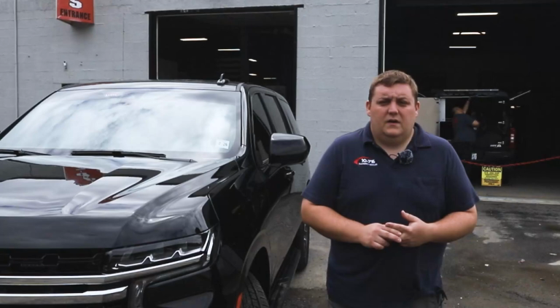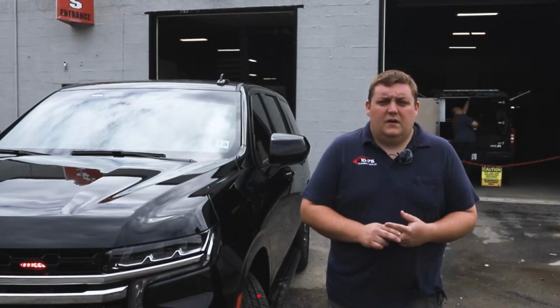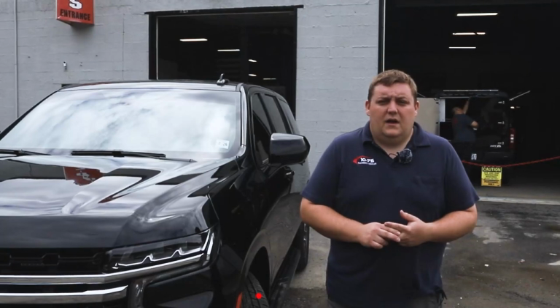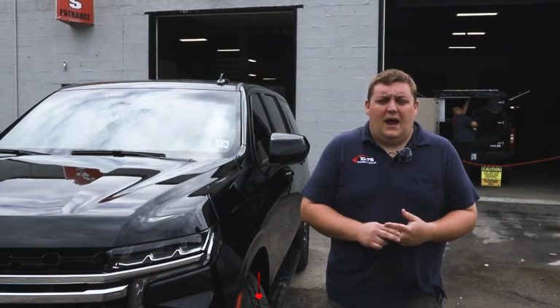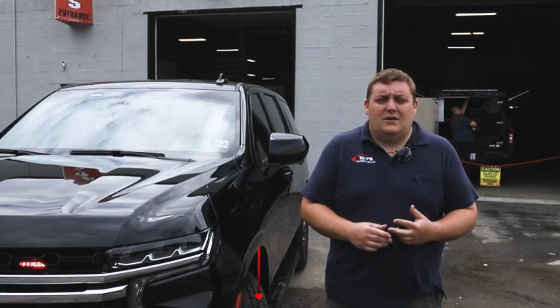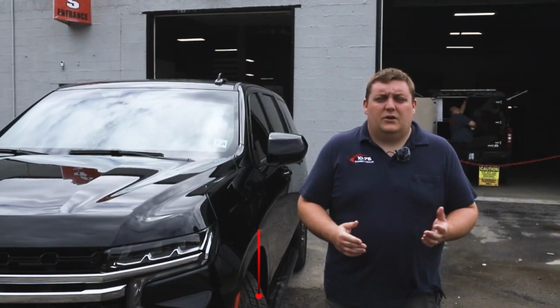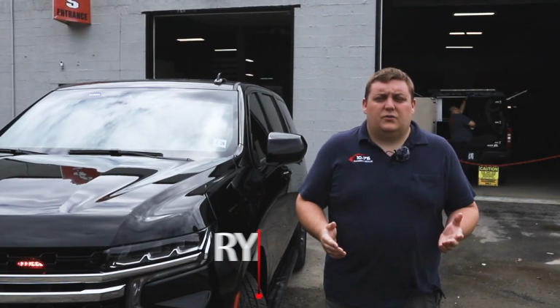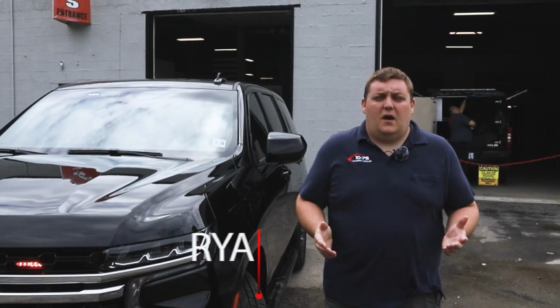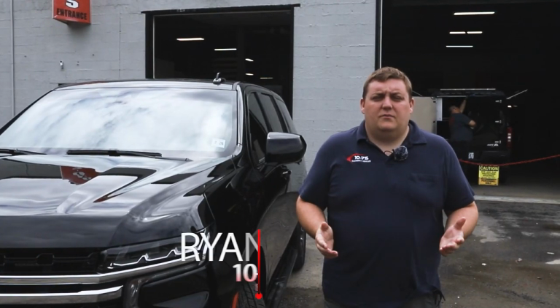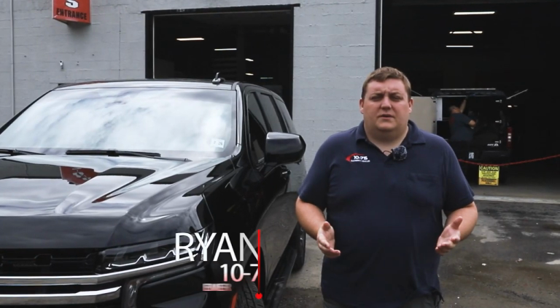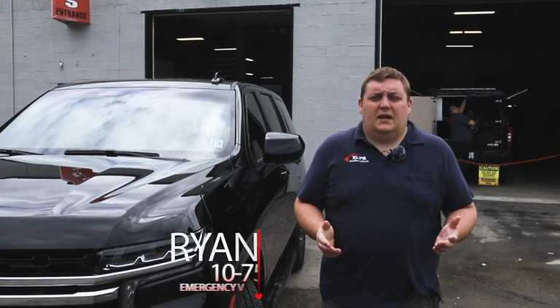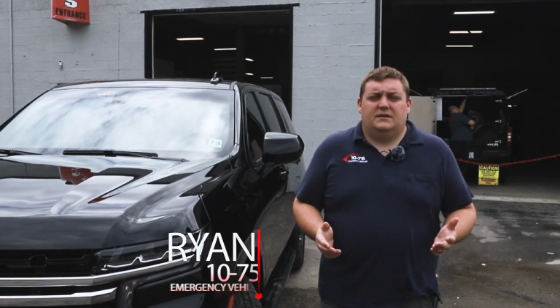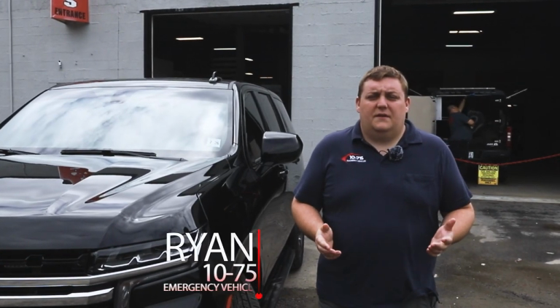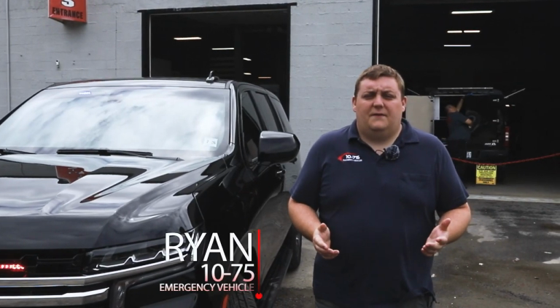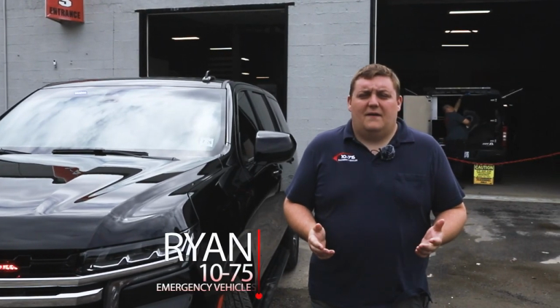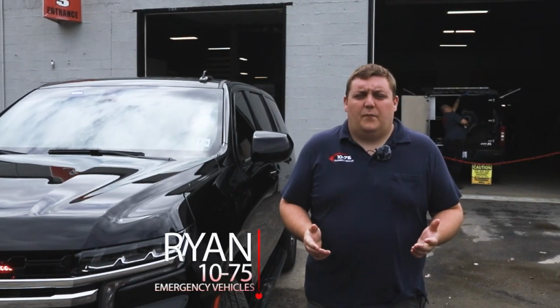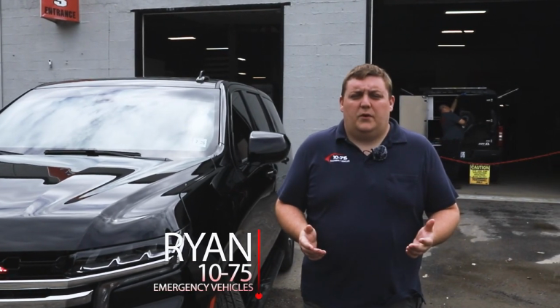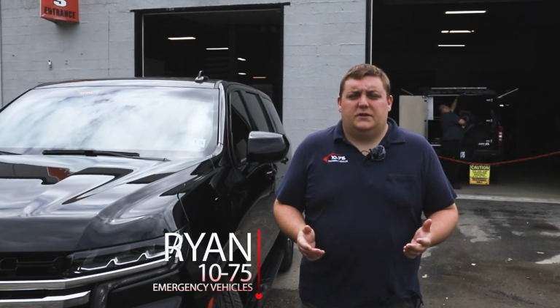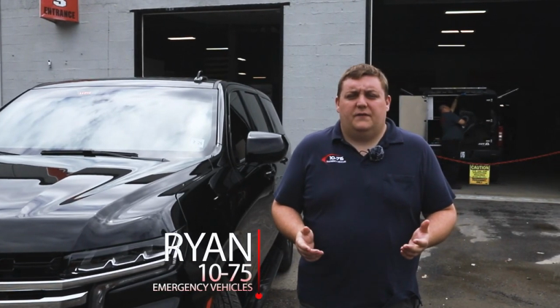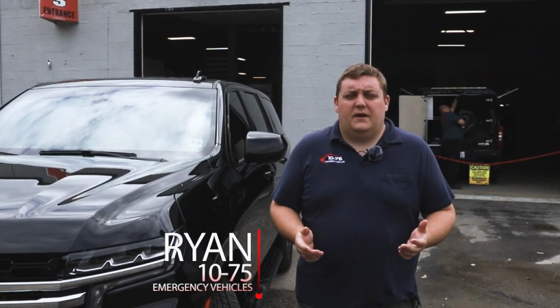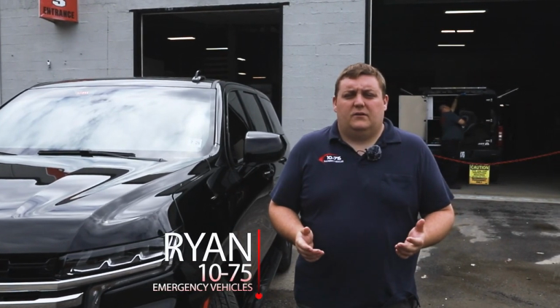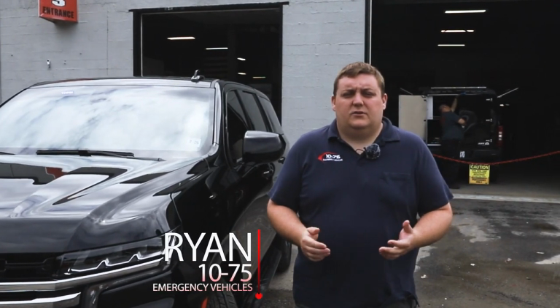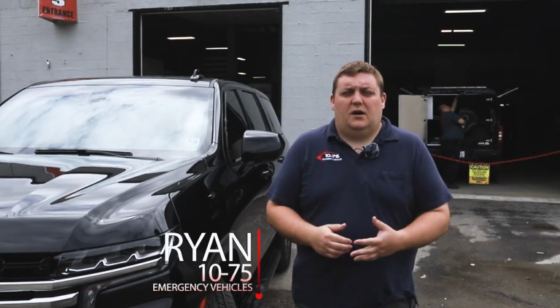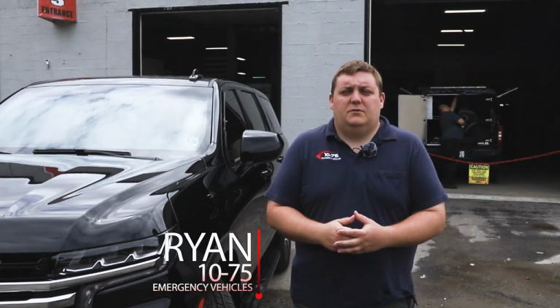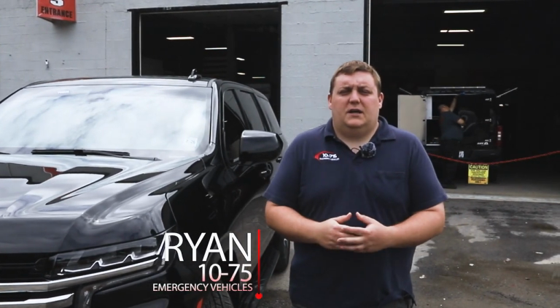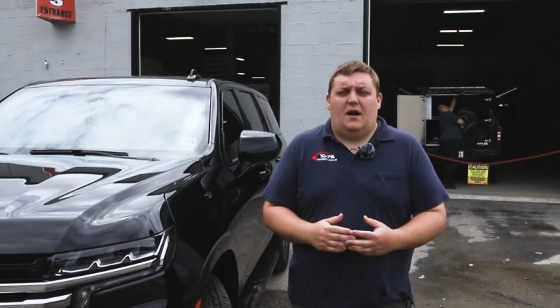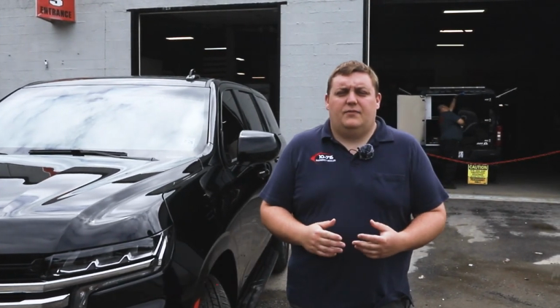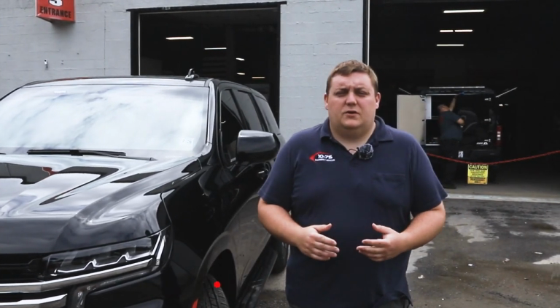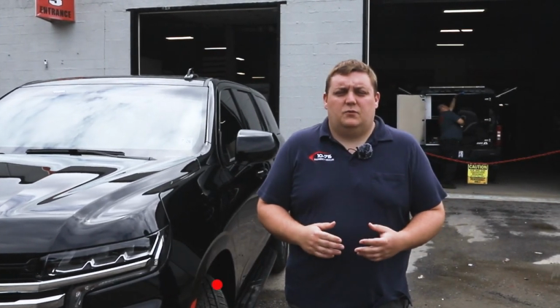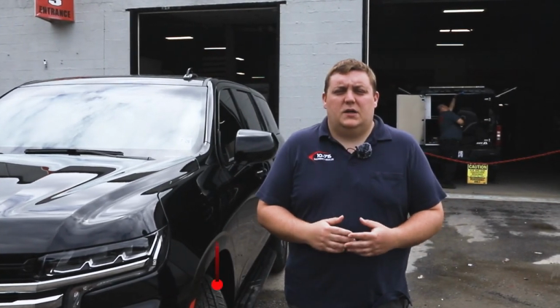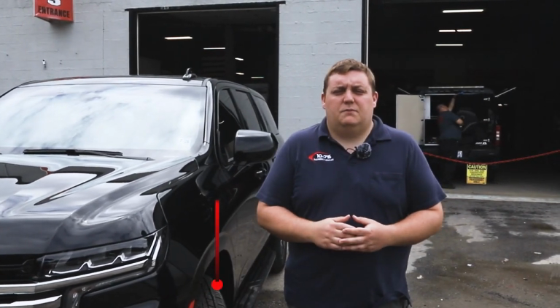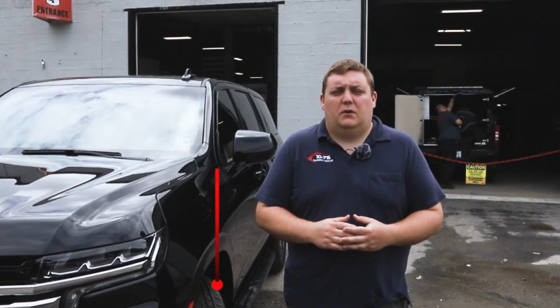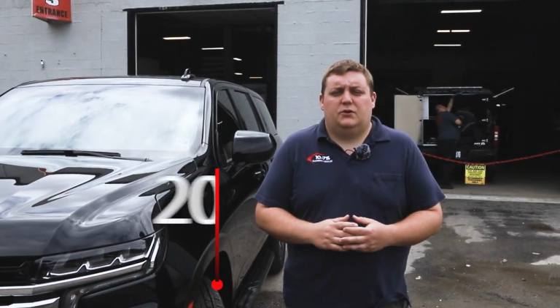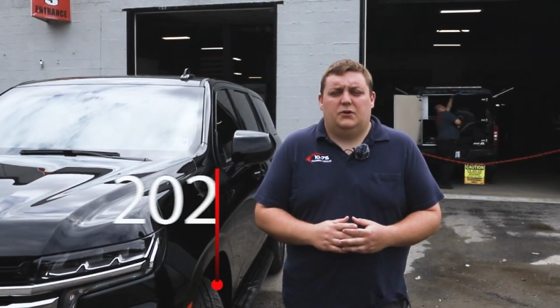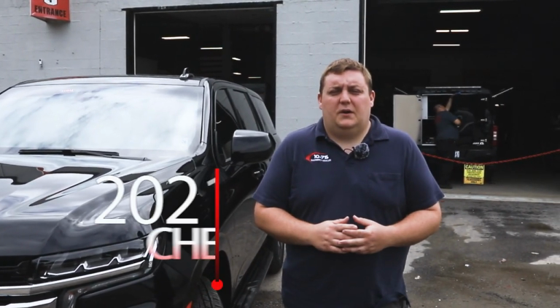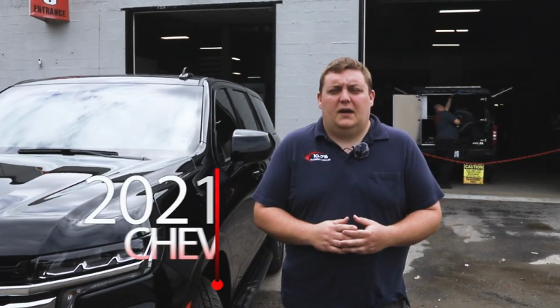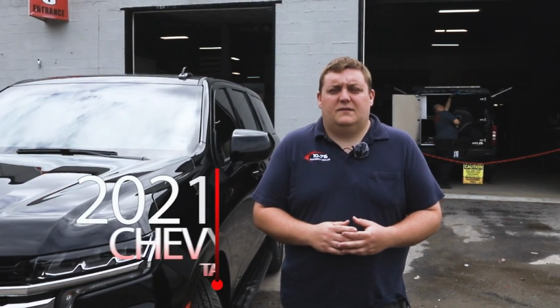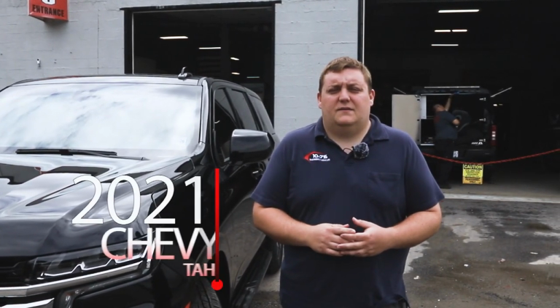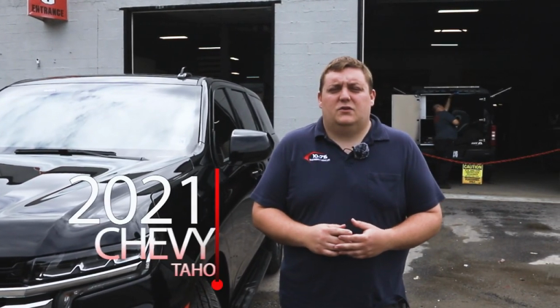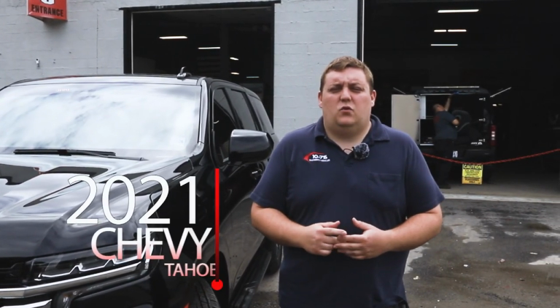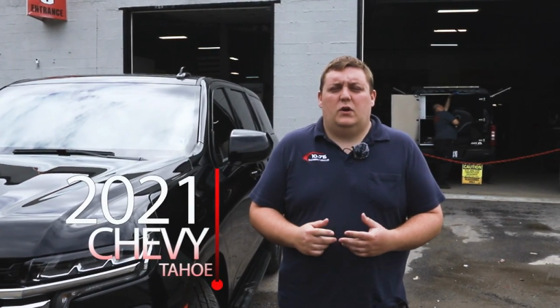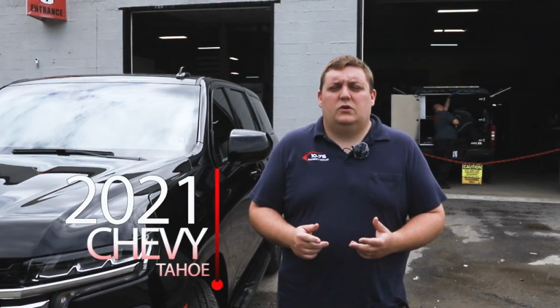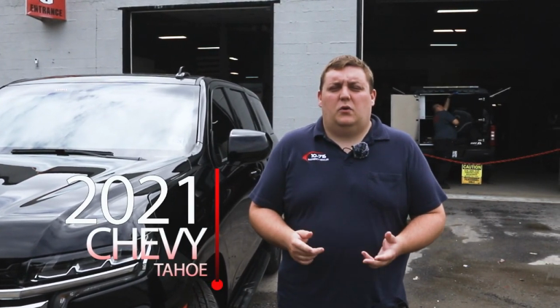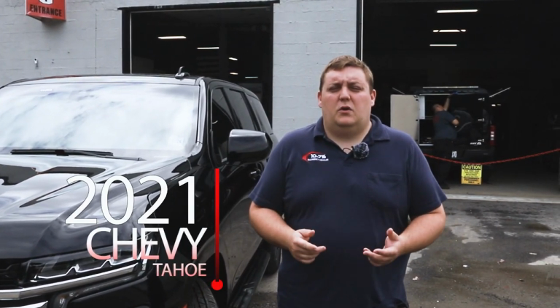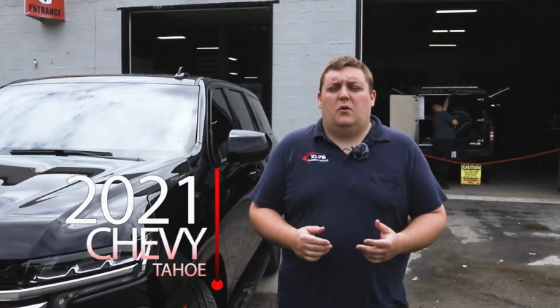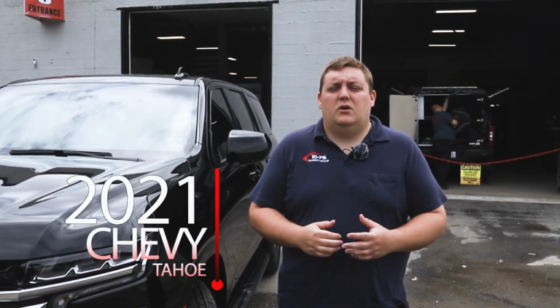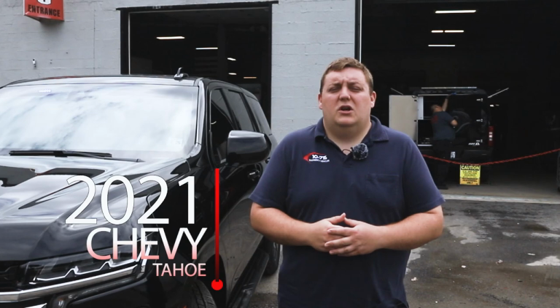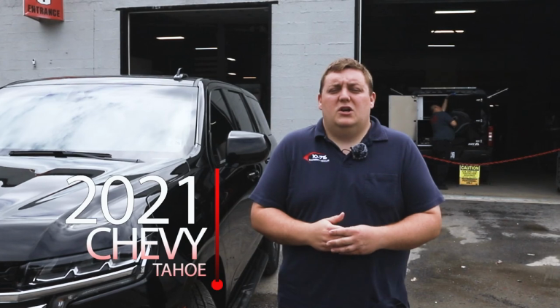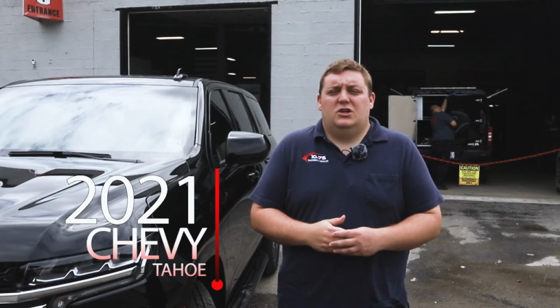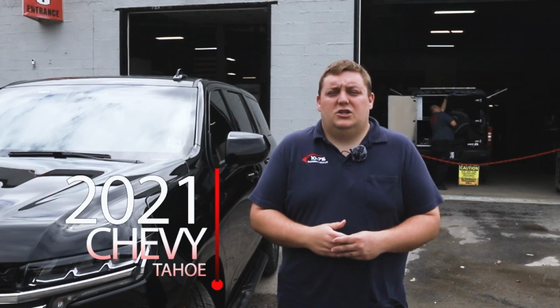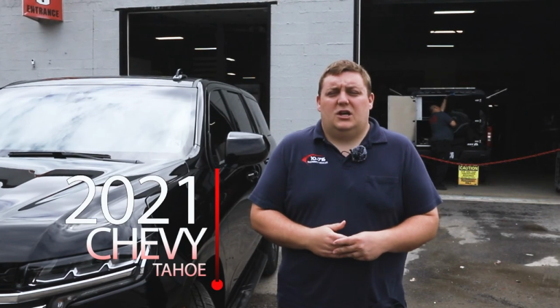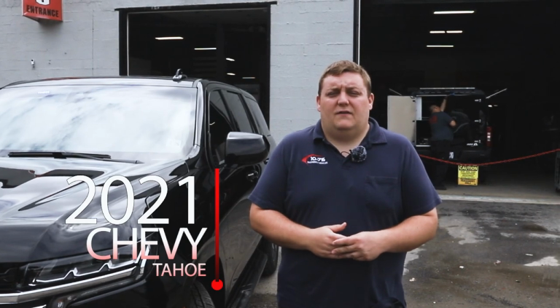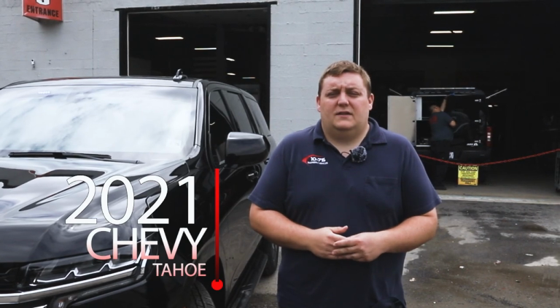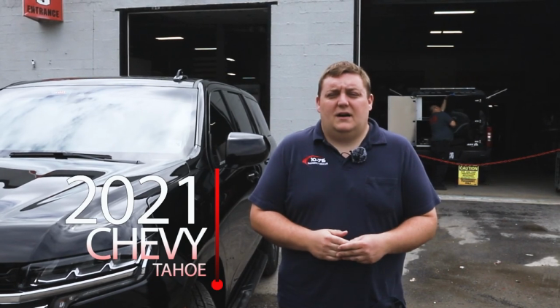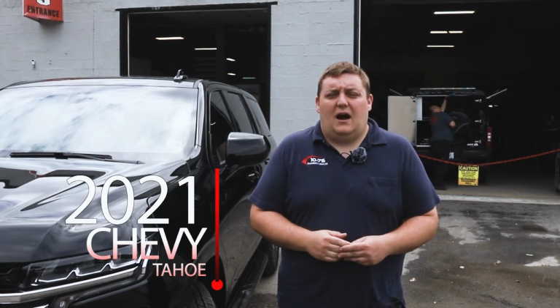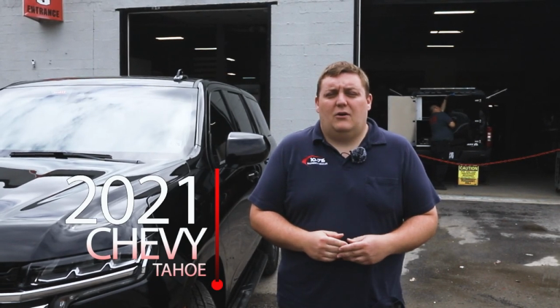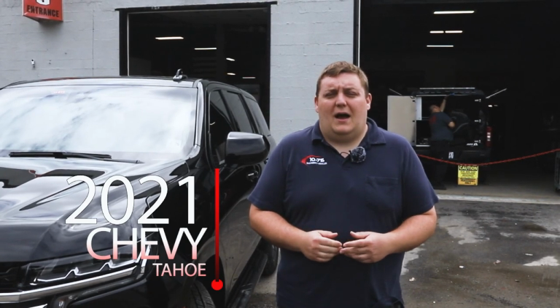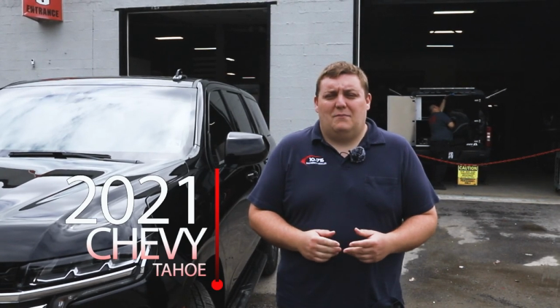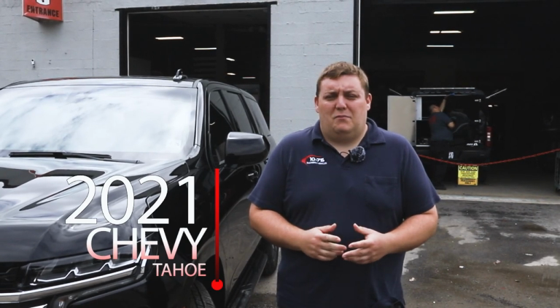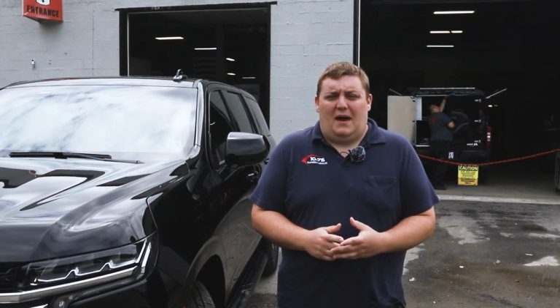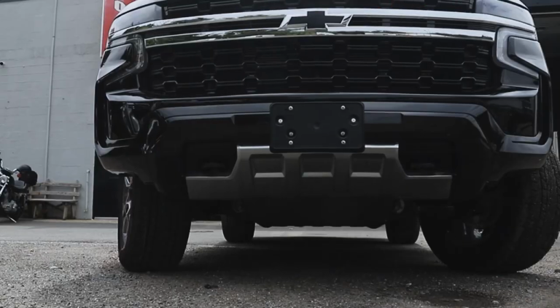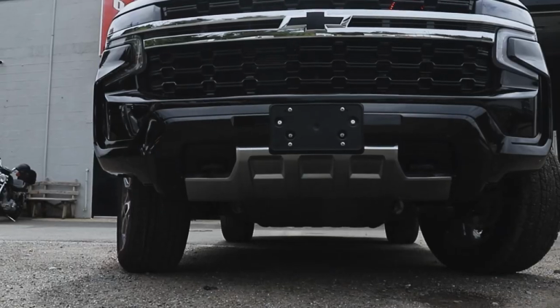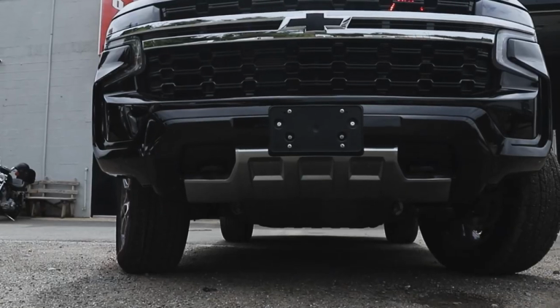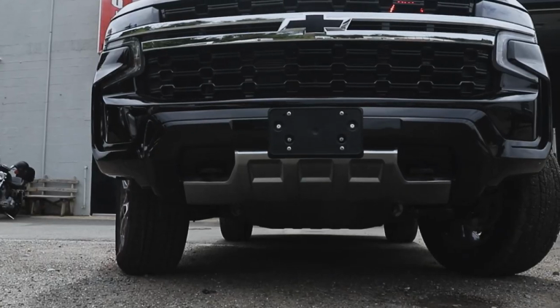How are you doing? It's Ryan with 1075 Emergency Vehicles. Come check out this week's build showcase of this 2021 Chevy Tahoe Admin Package.